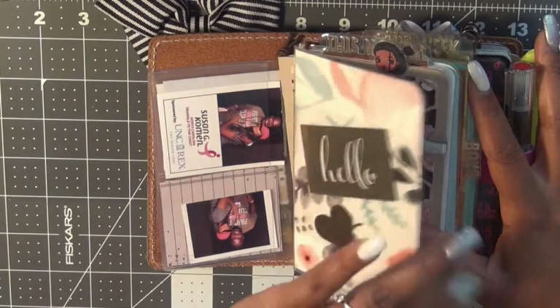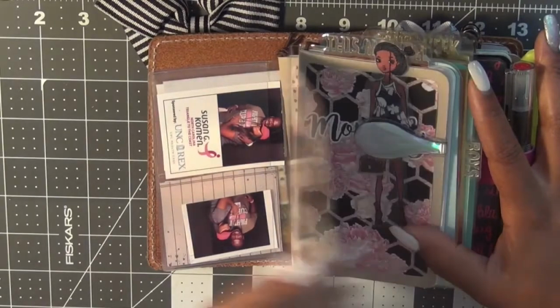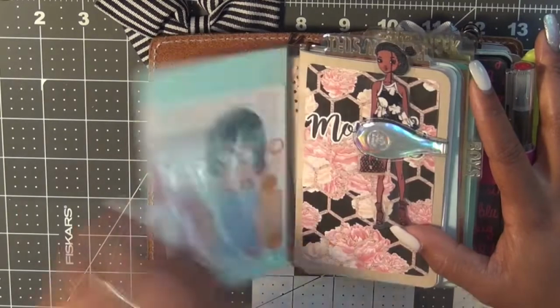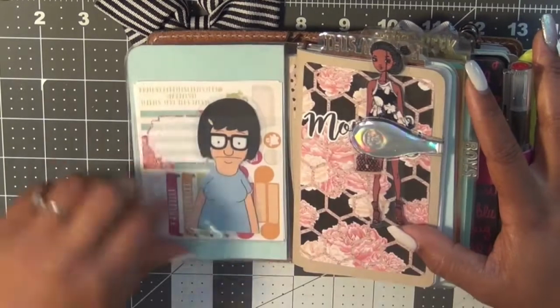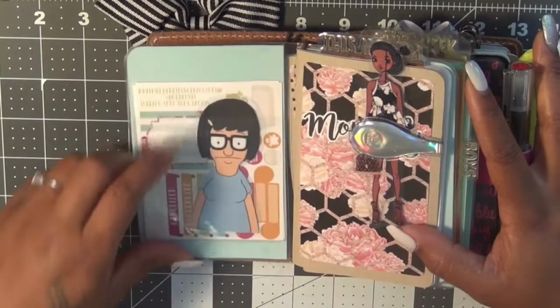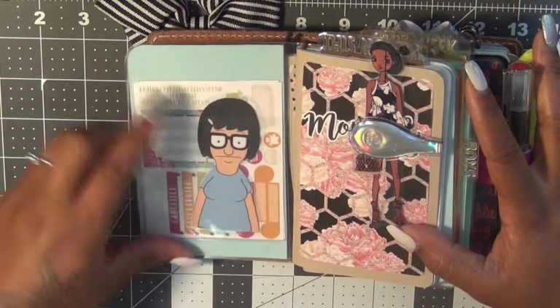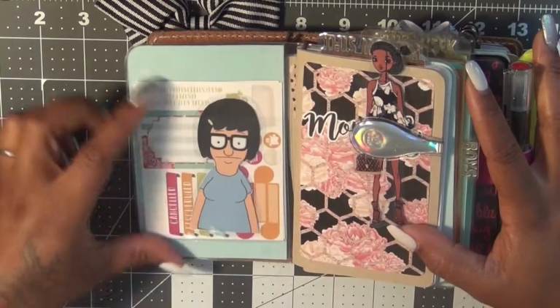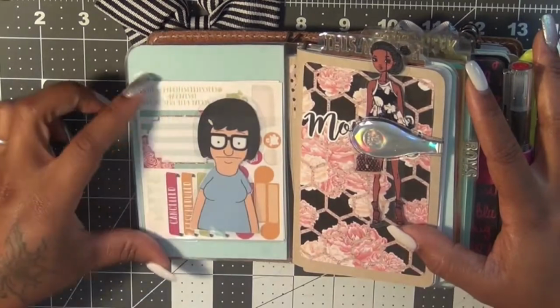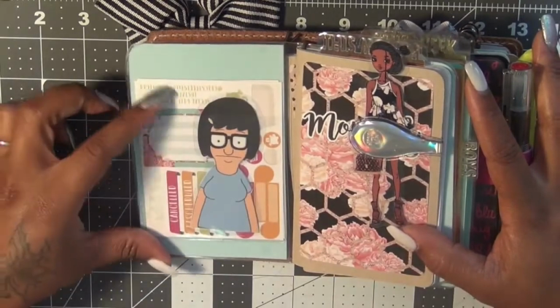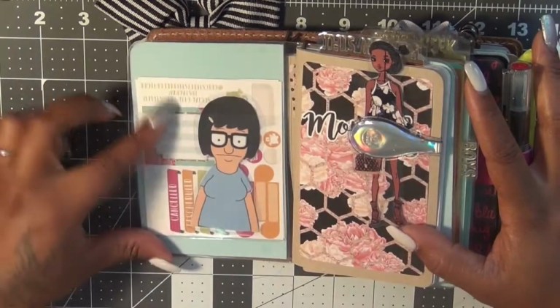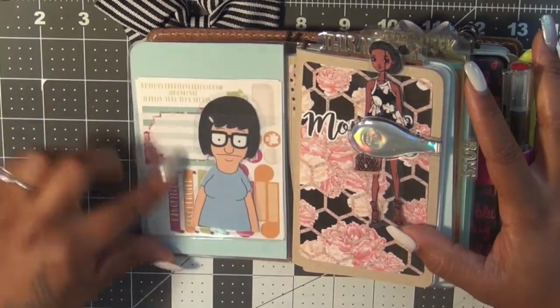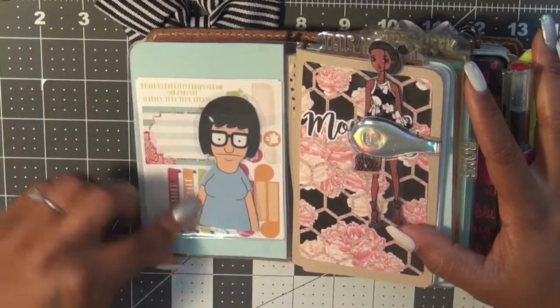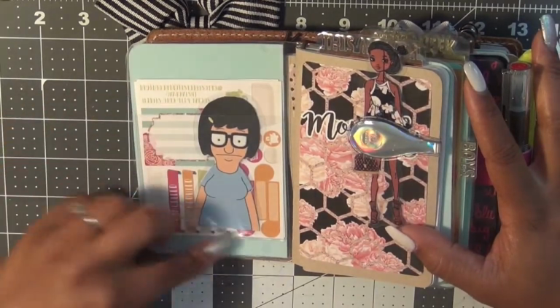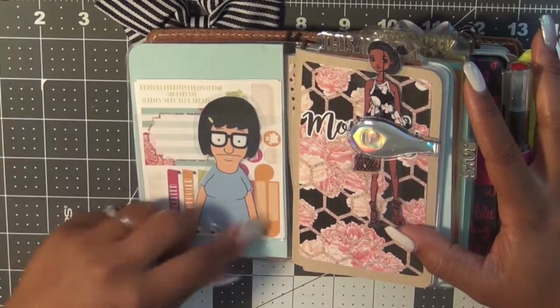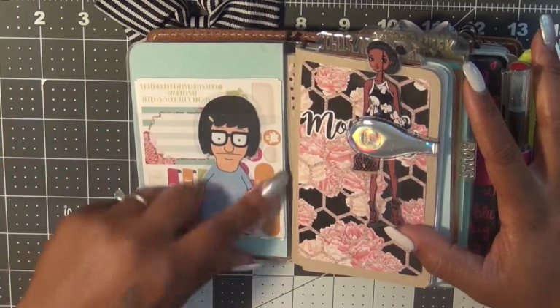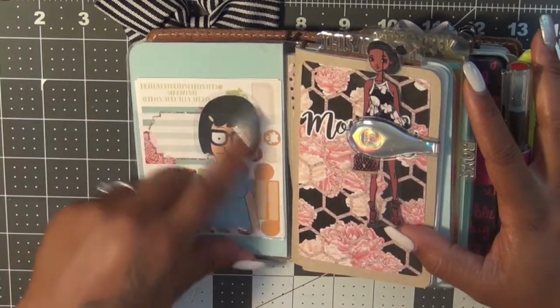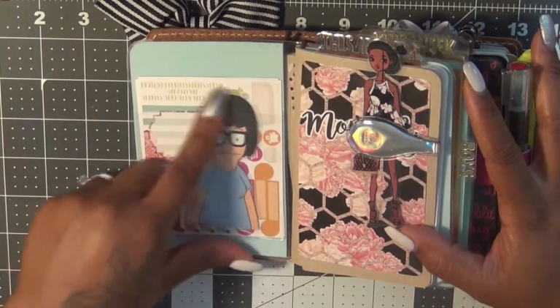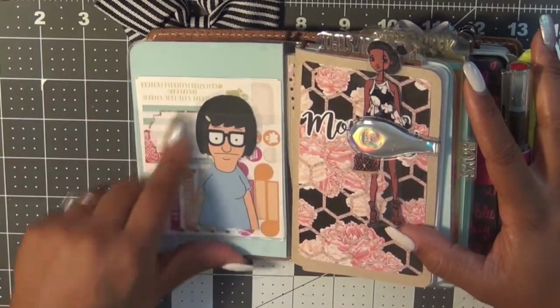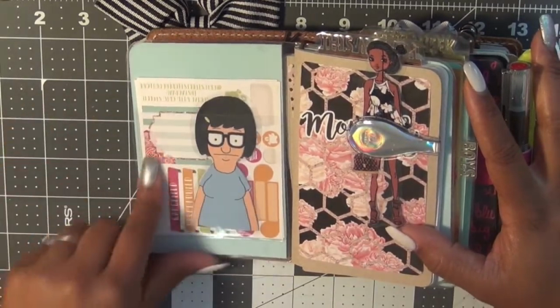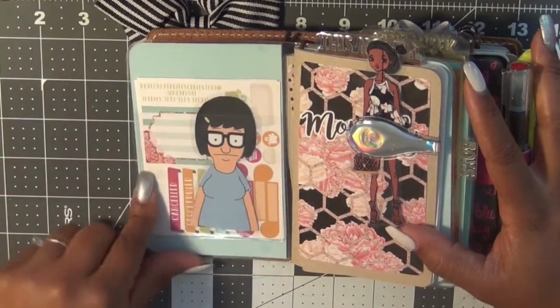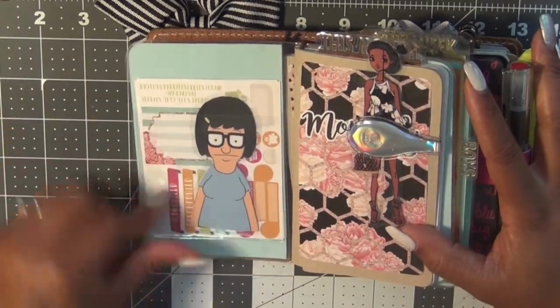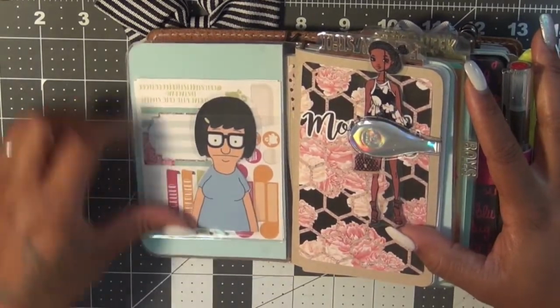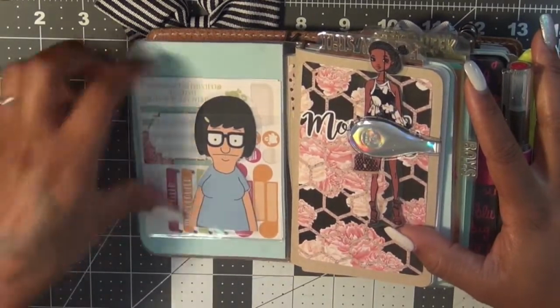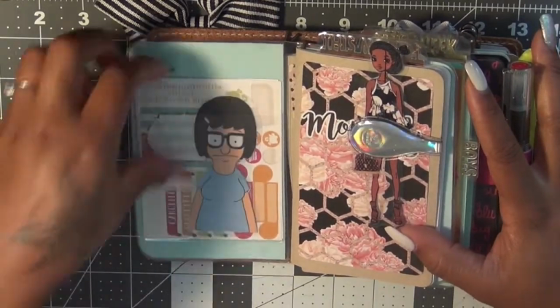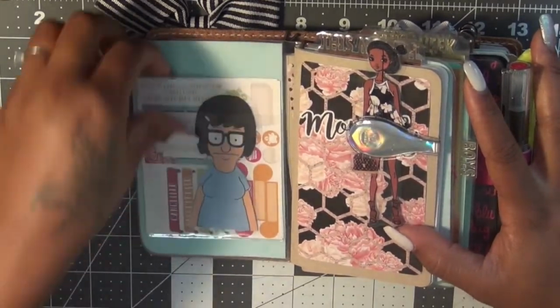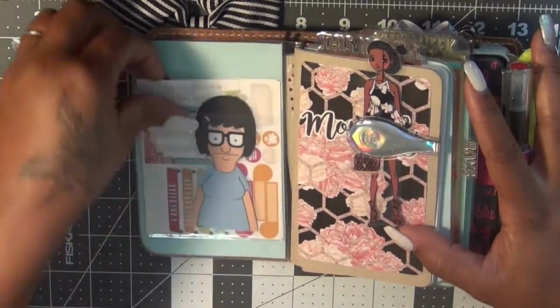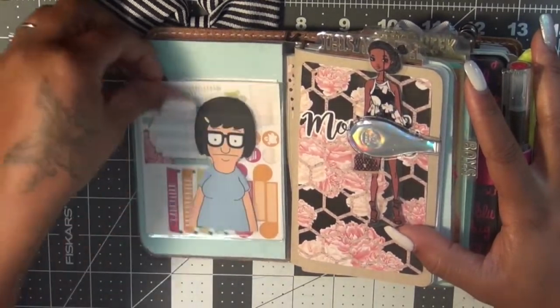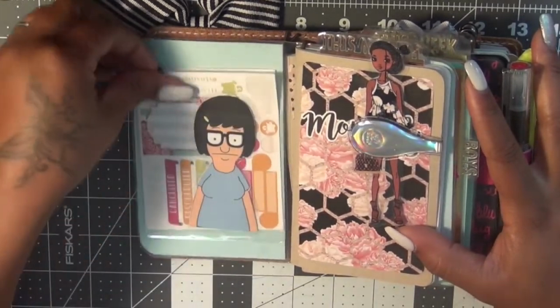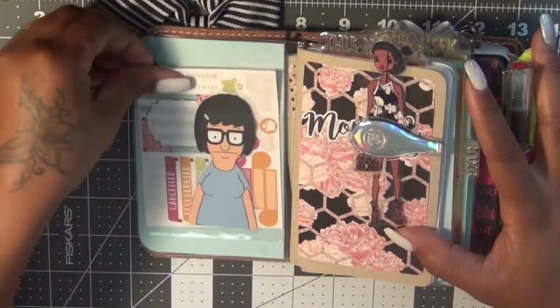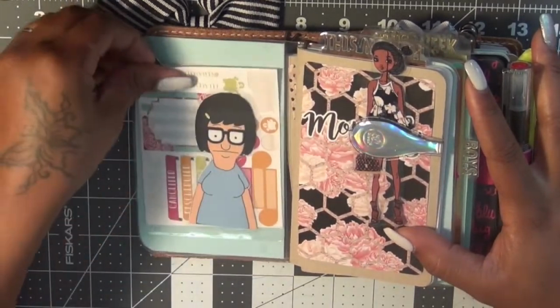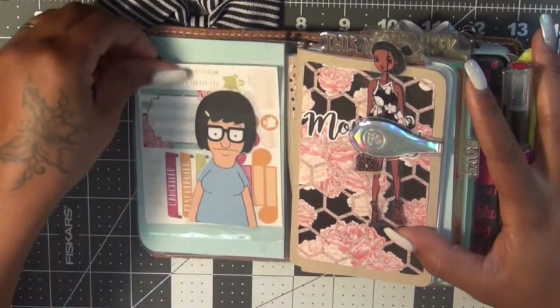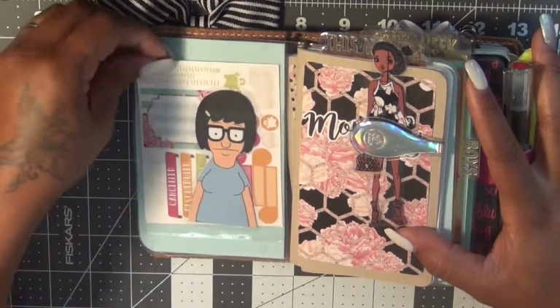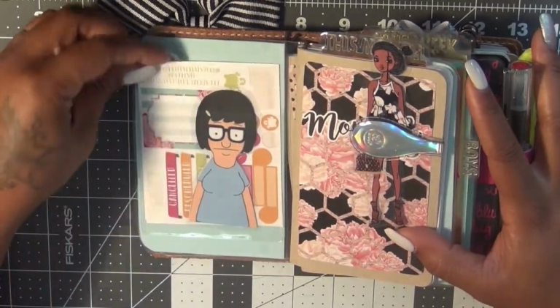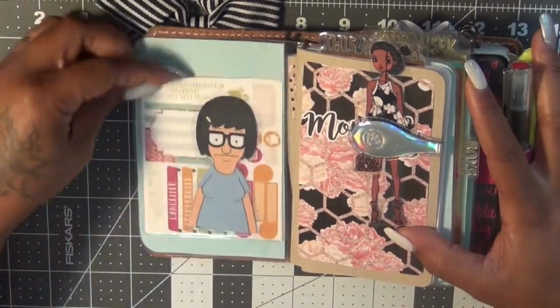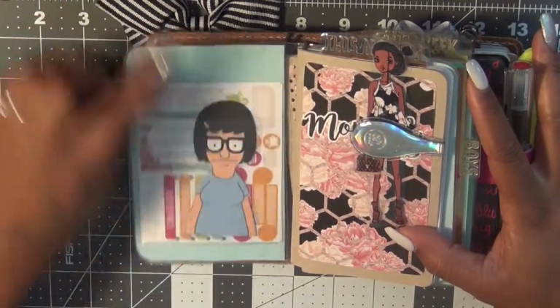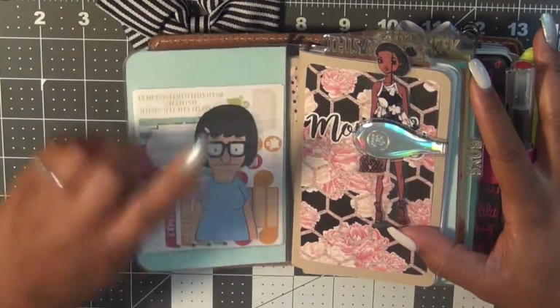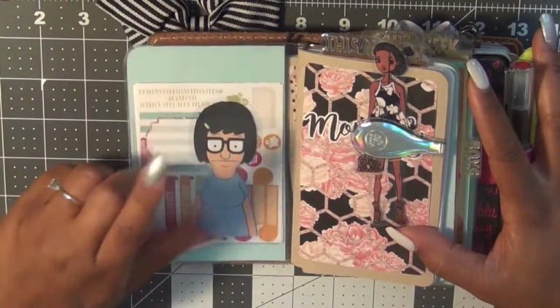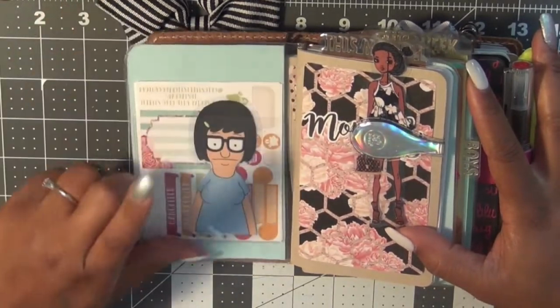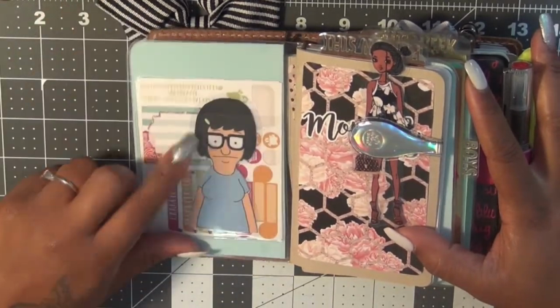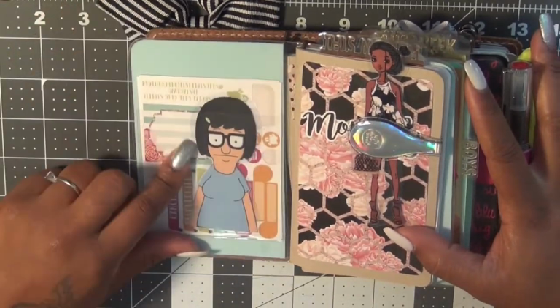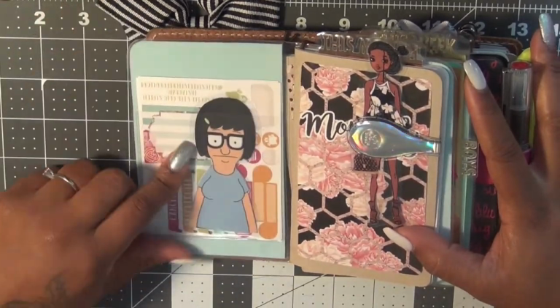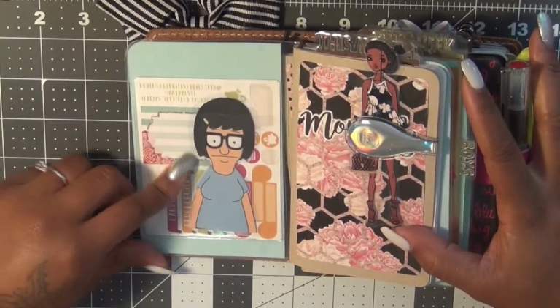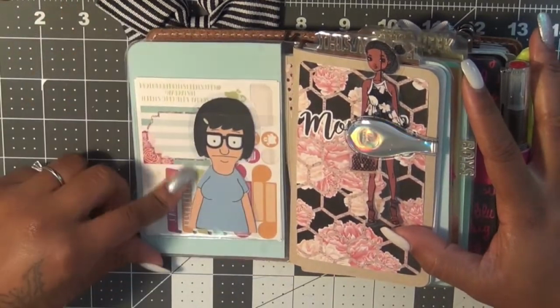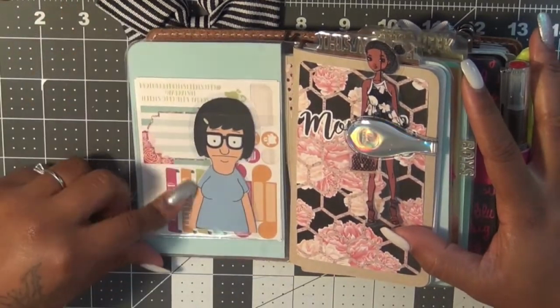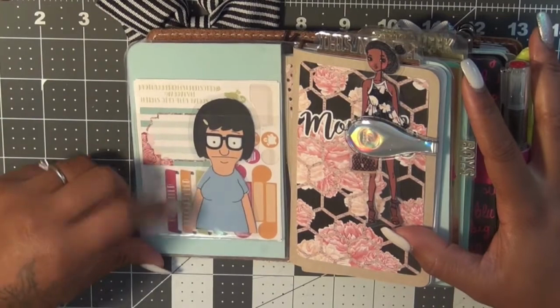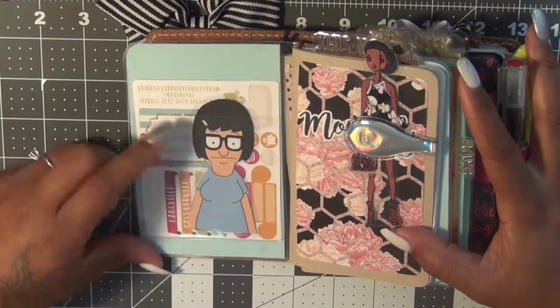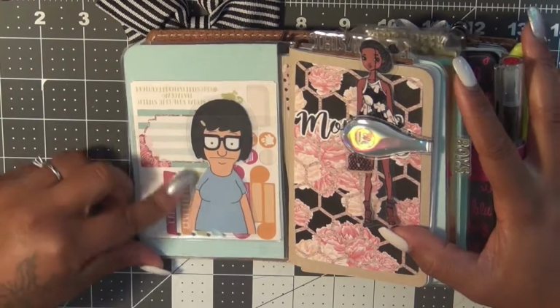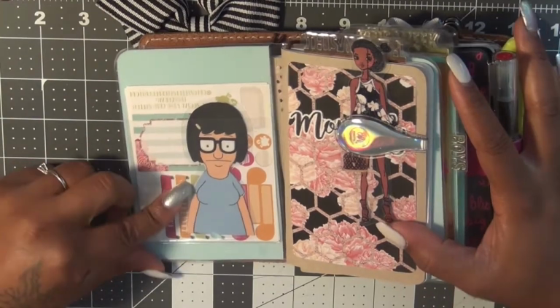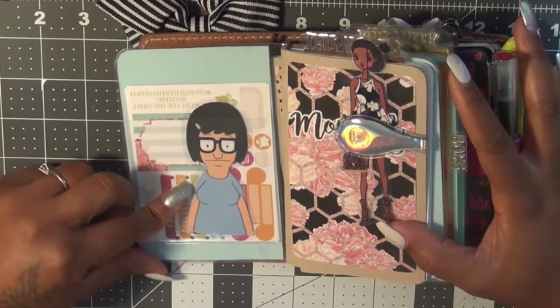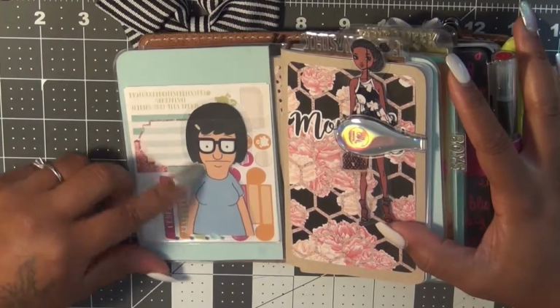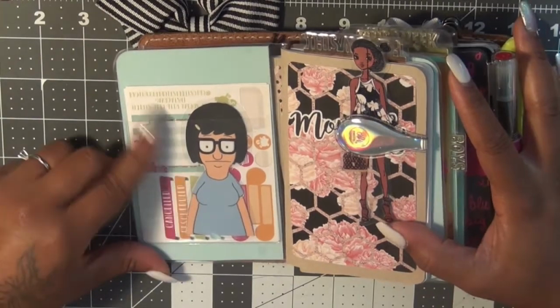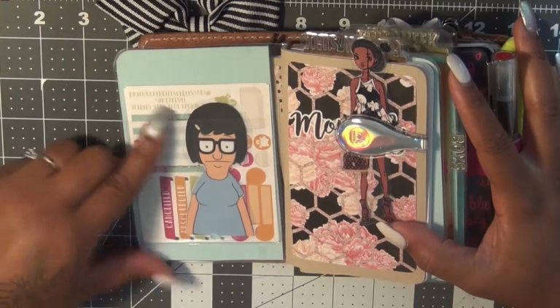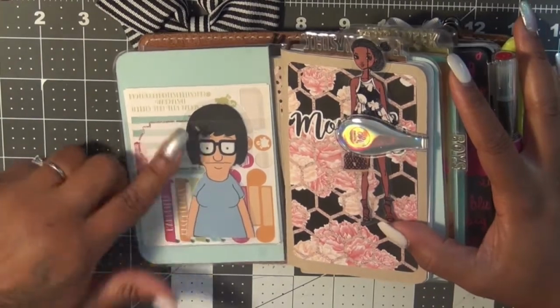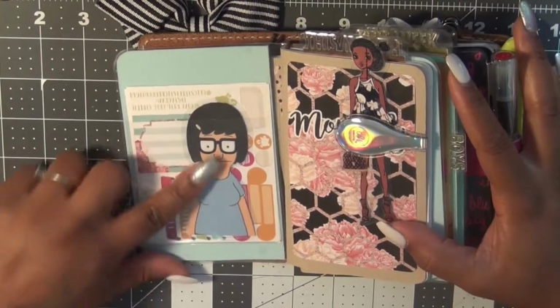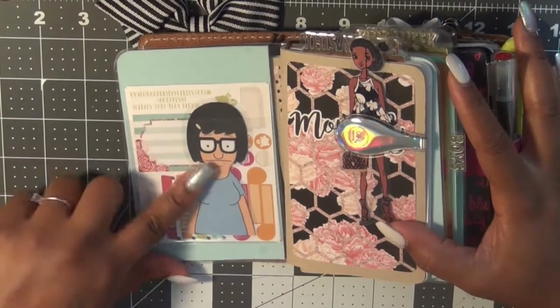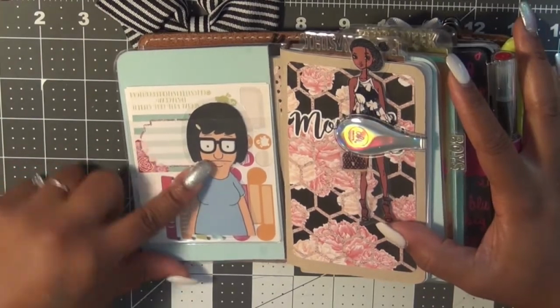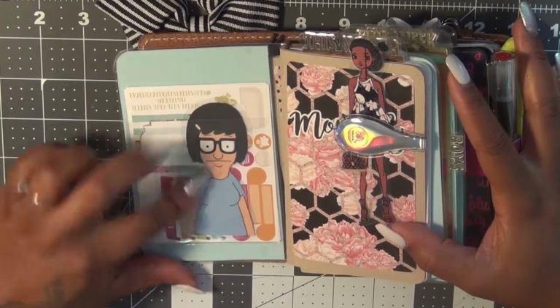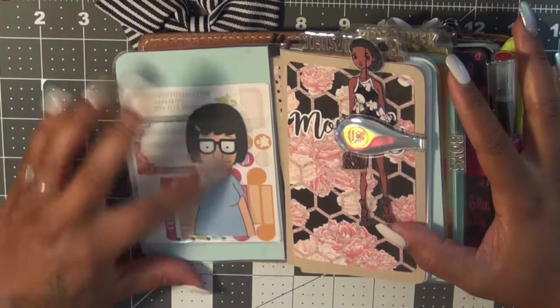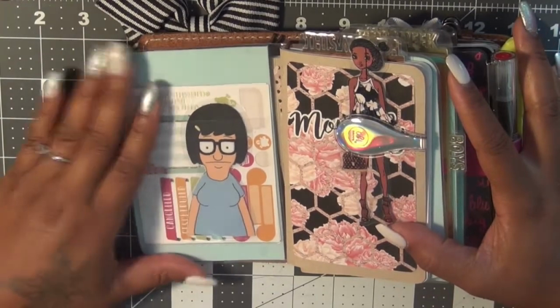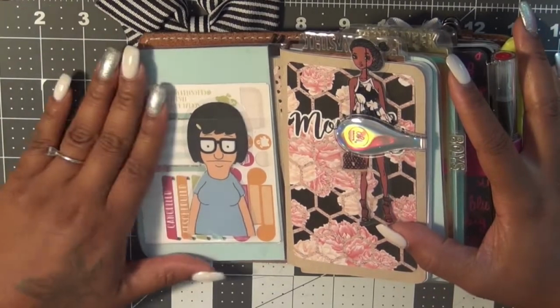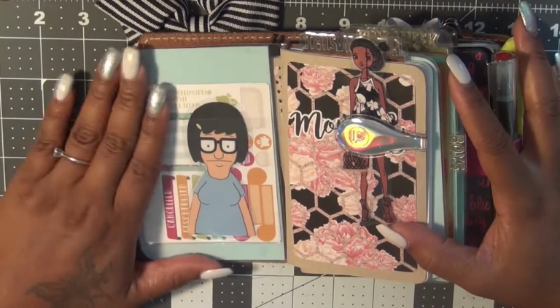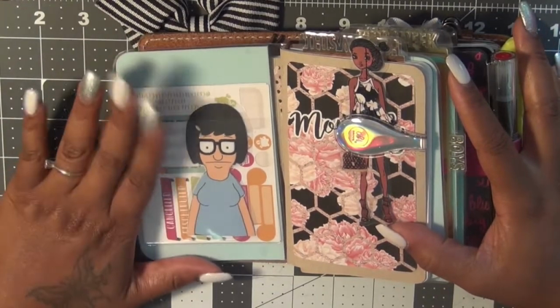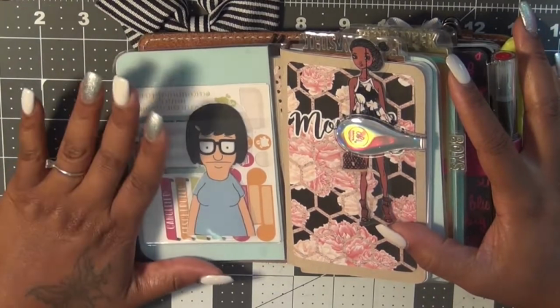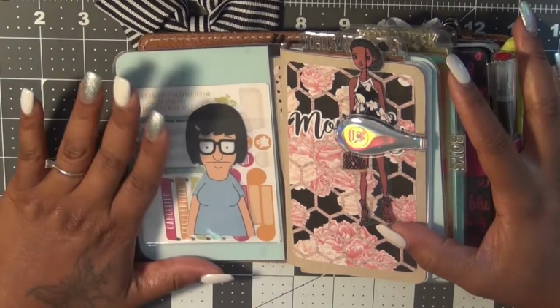On the back, I also put another pocket and then I have some stickers in here and, of course, Tina. I love Tina — she's everywhere.